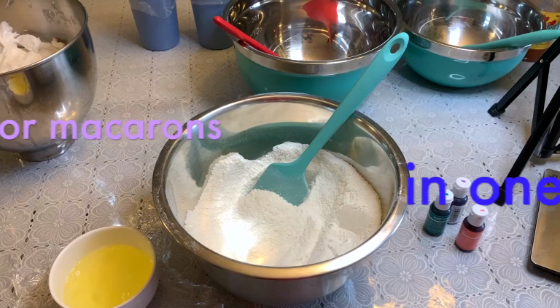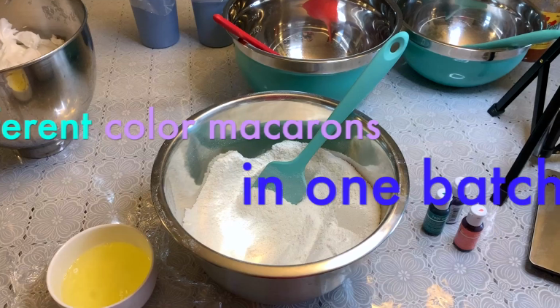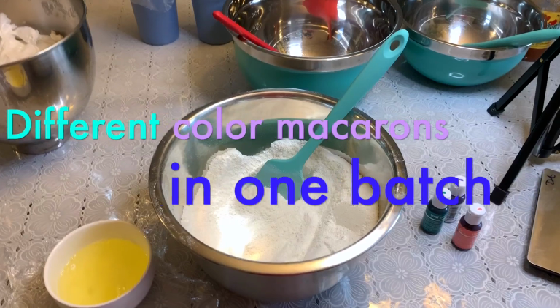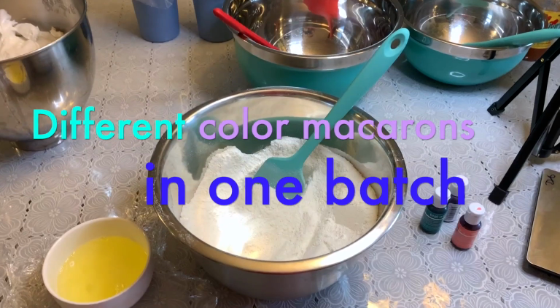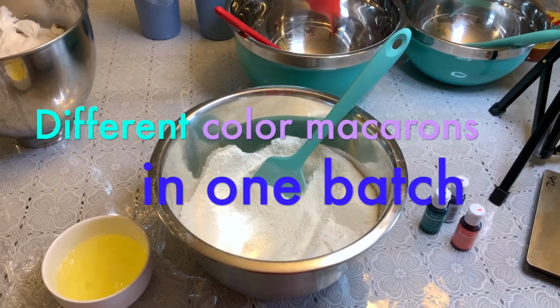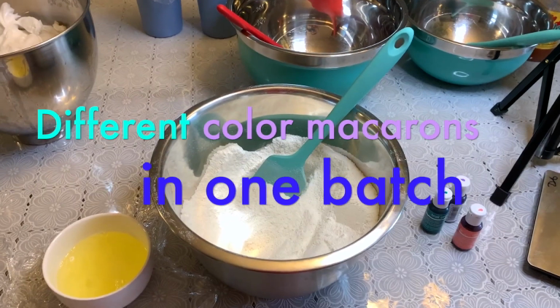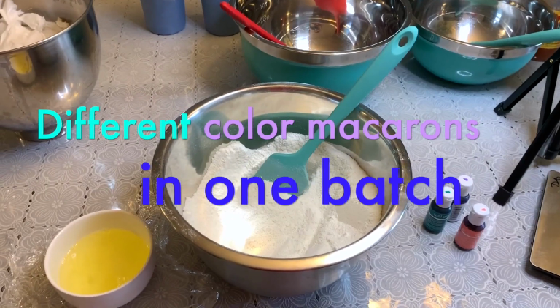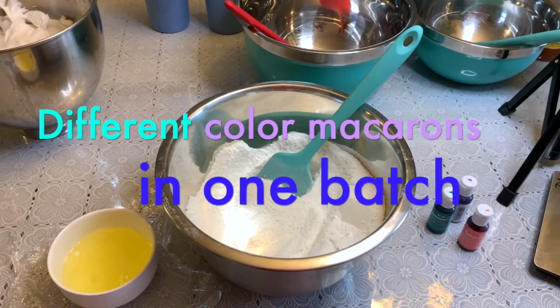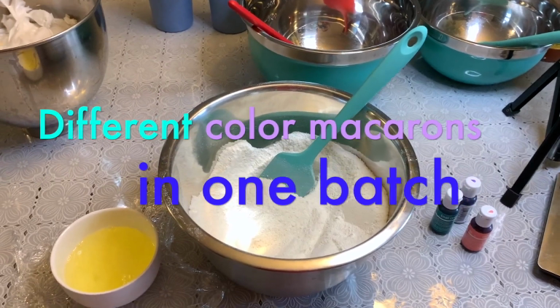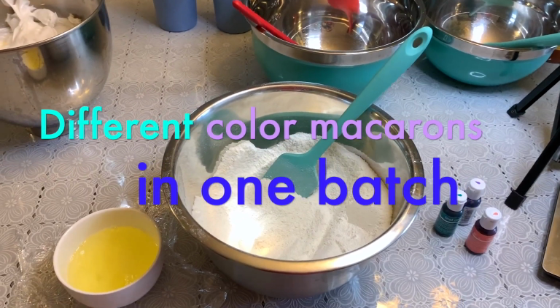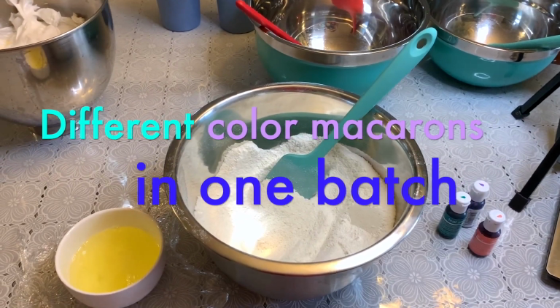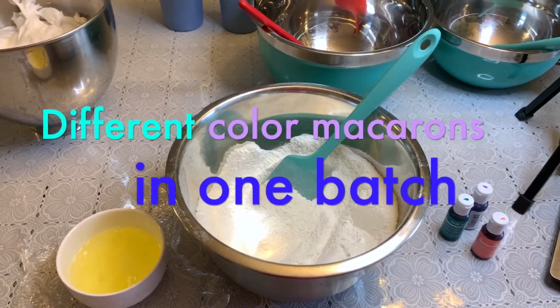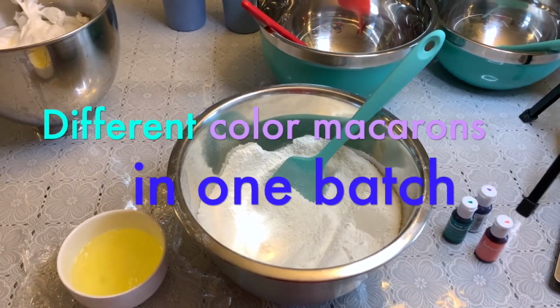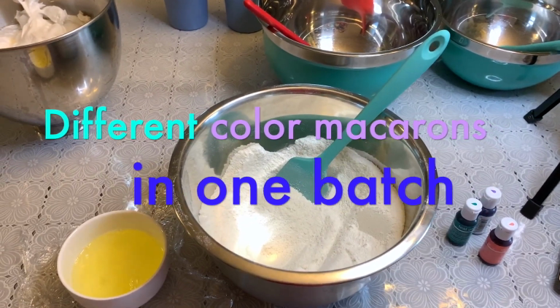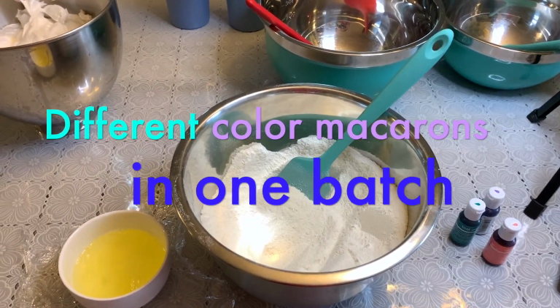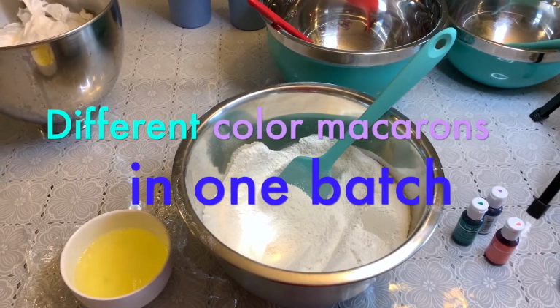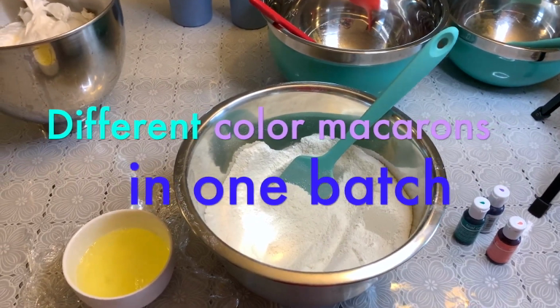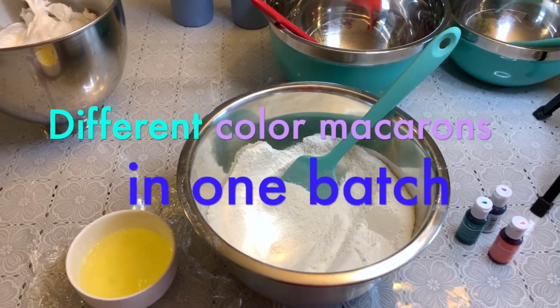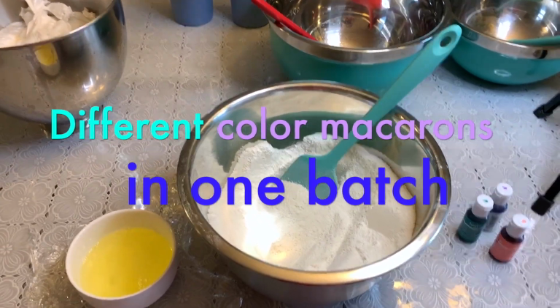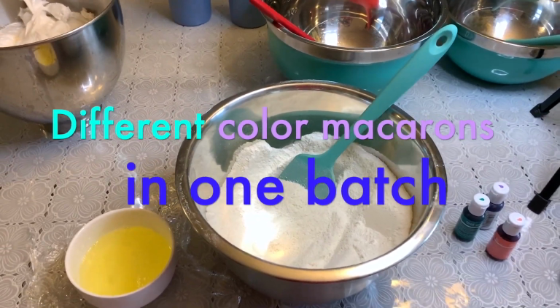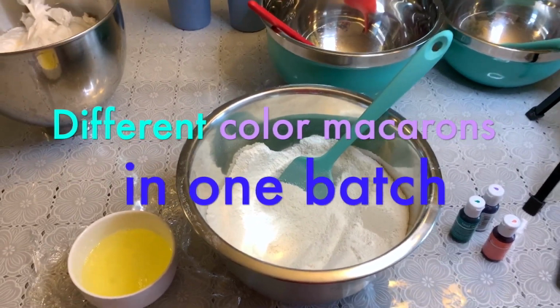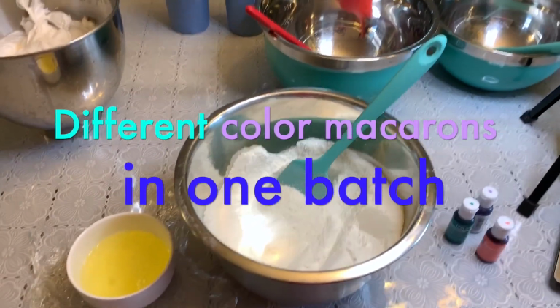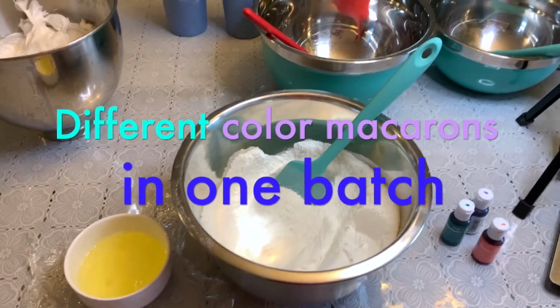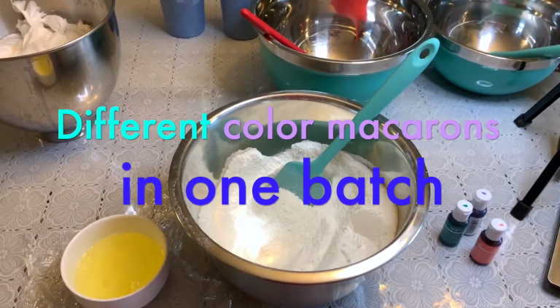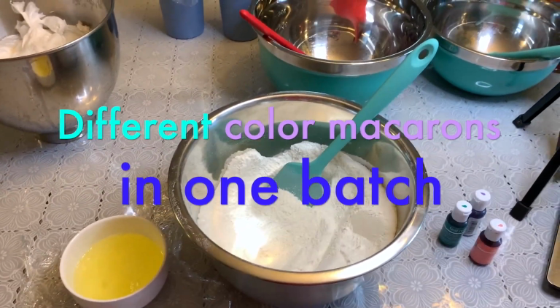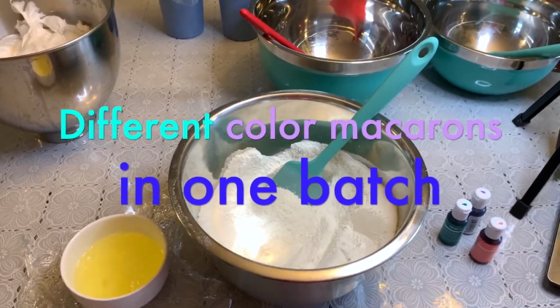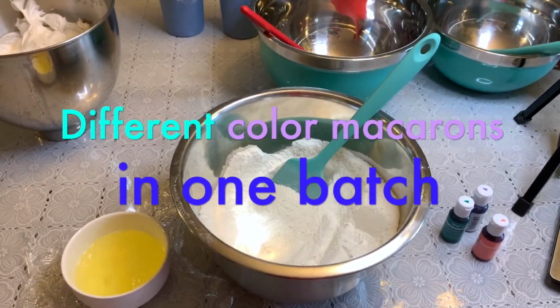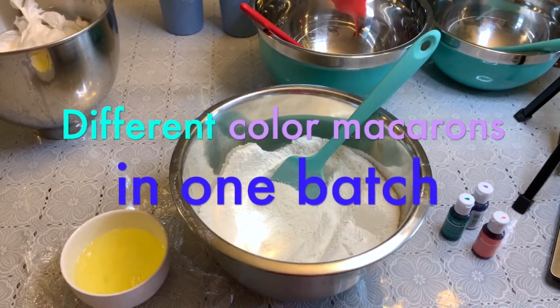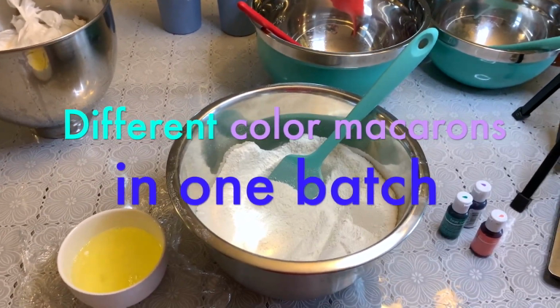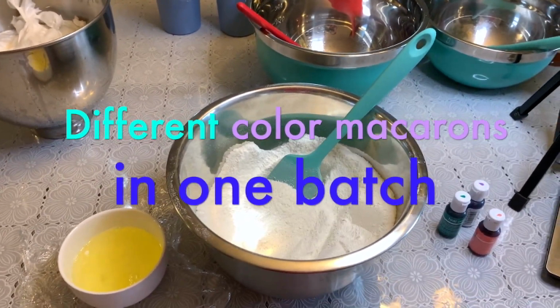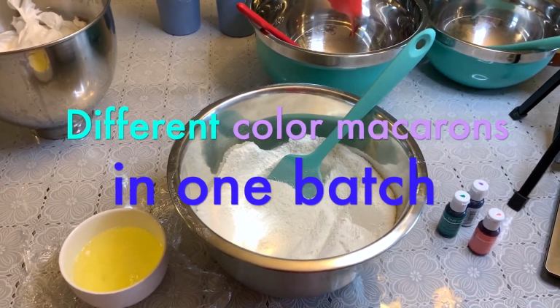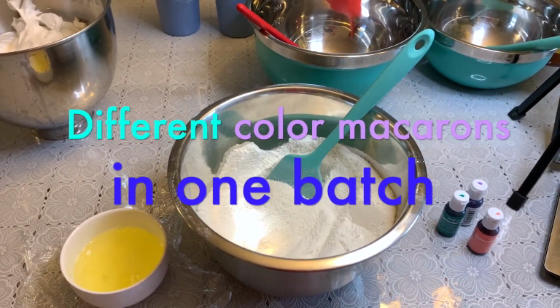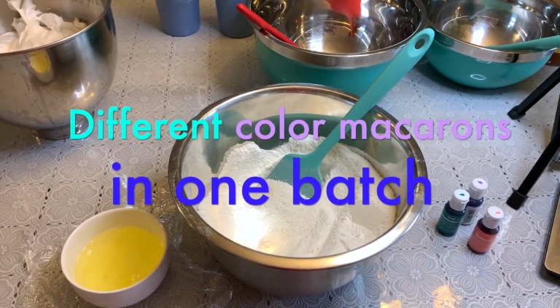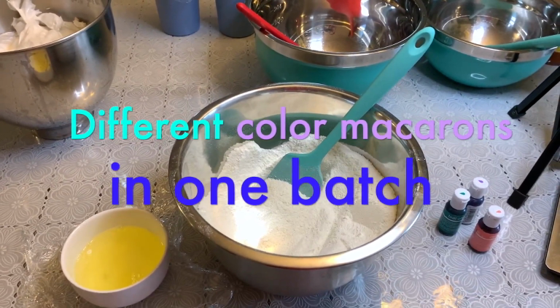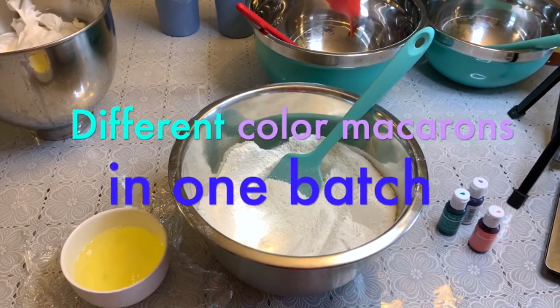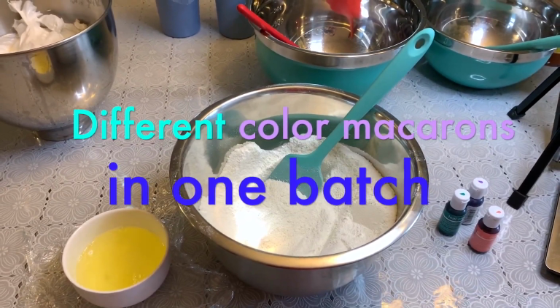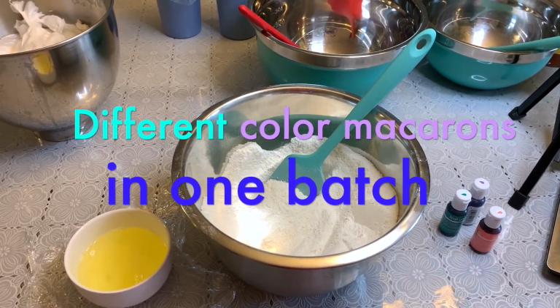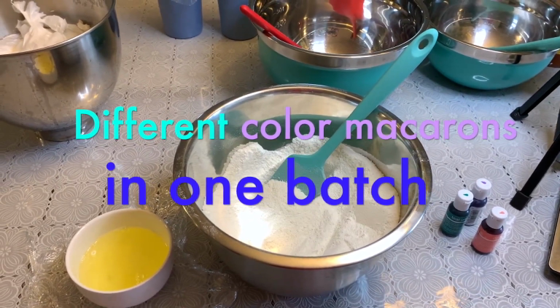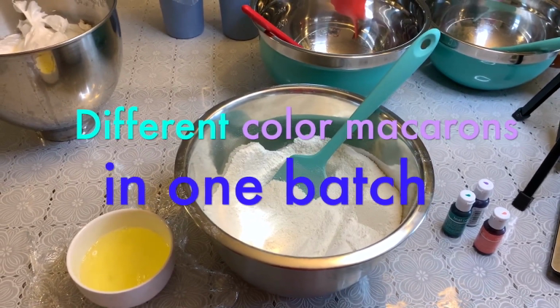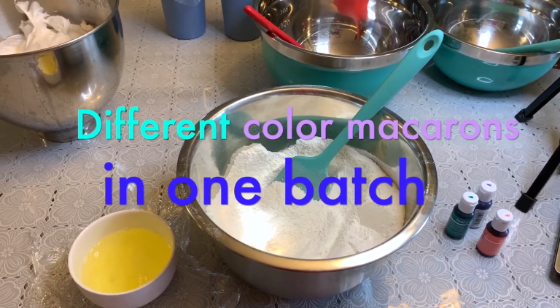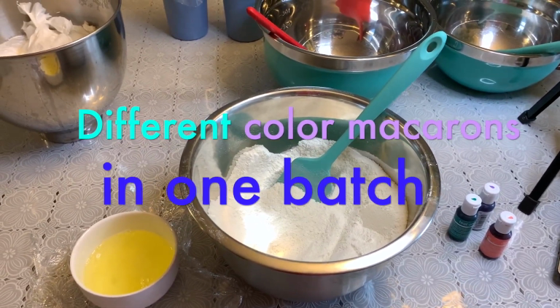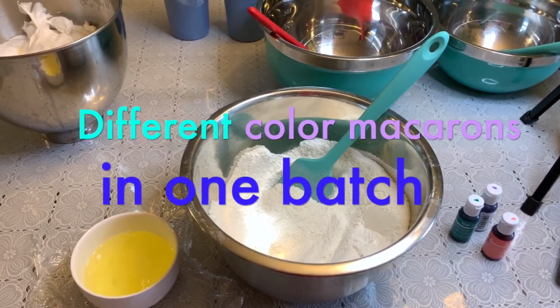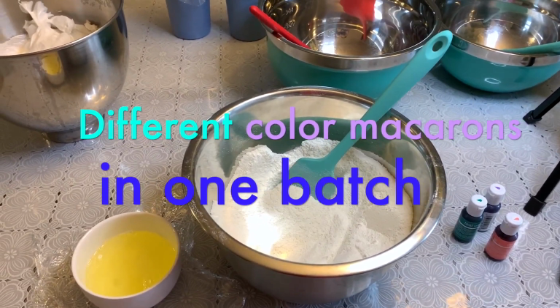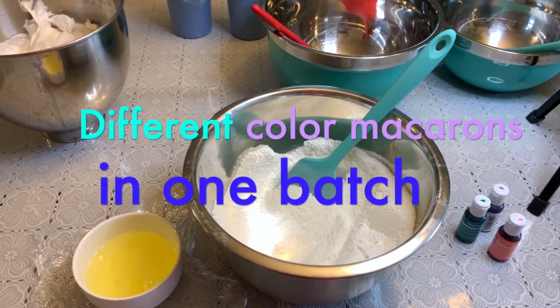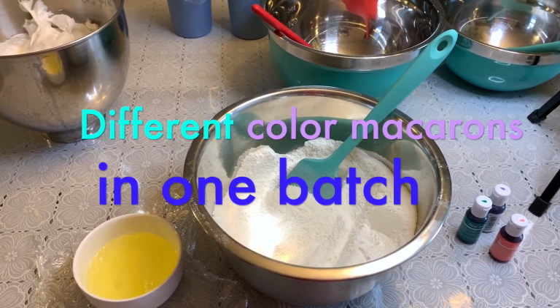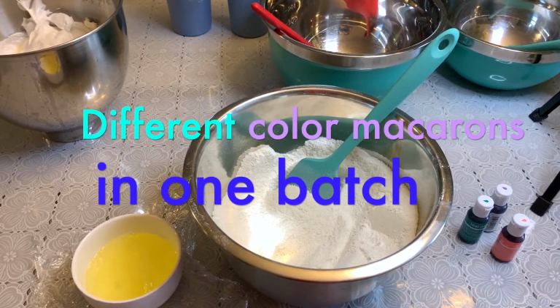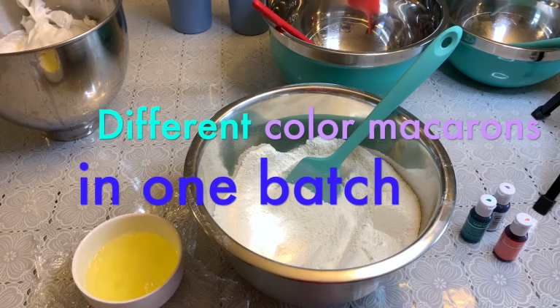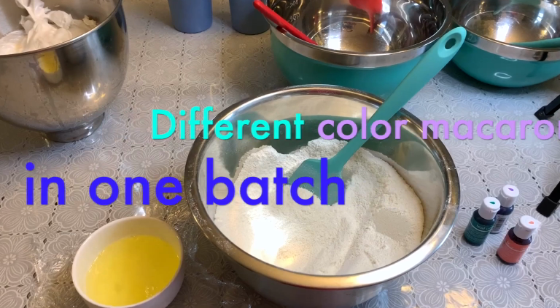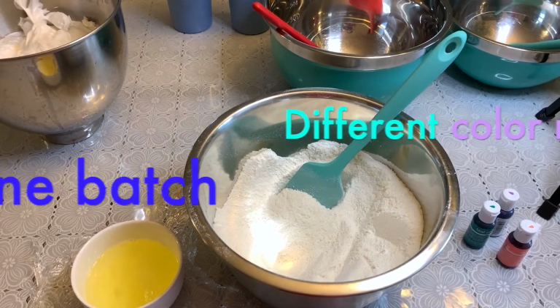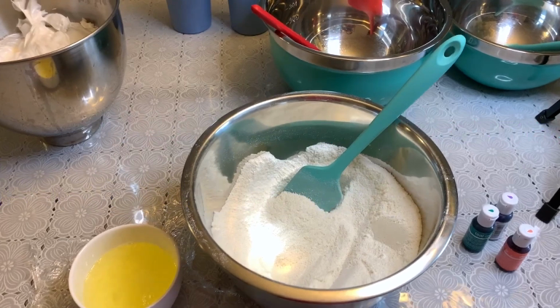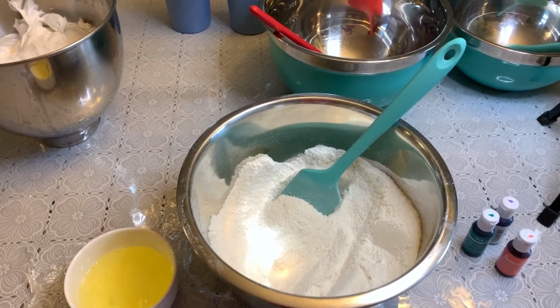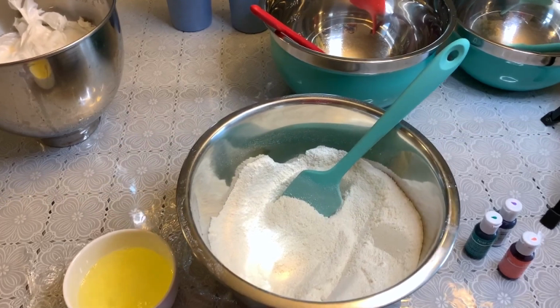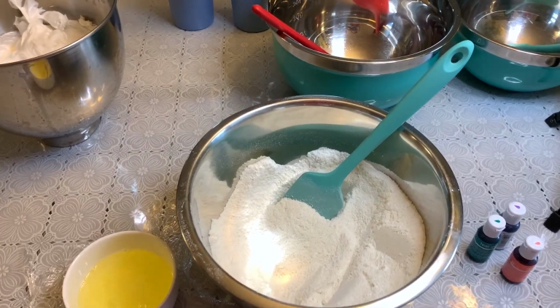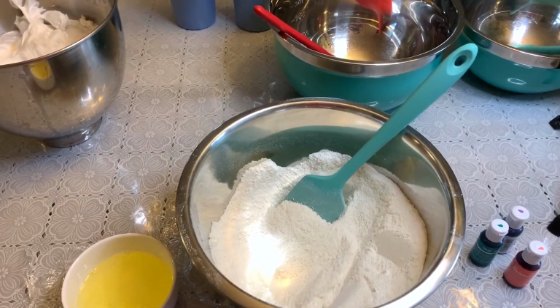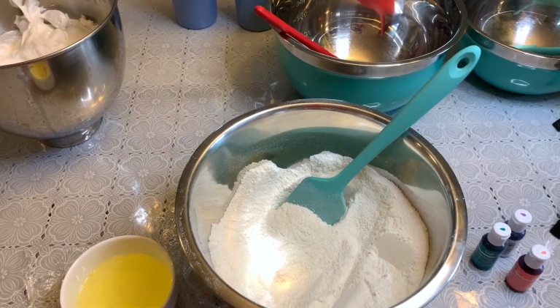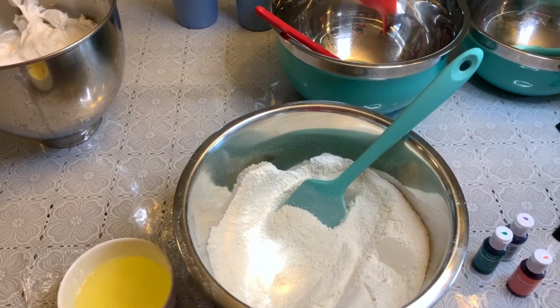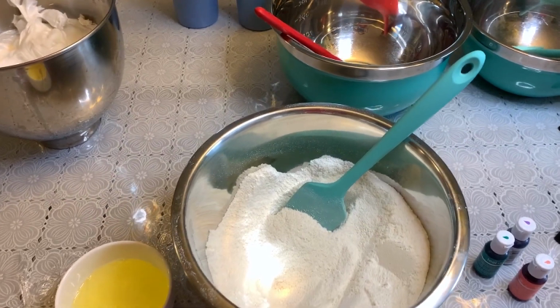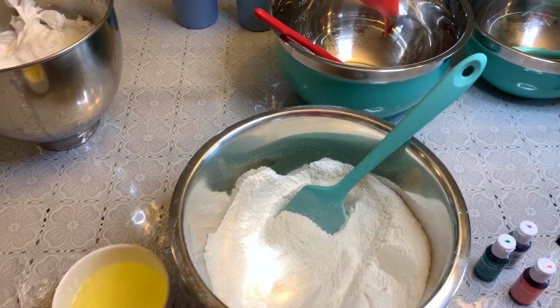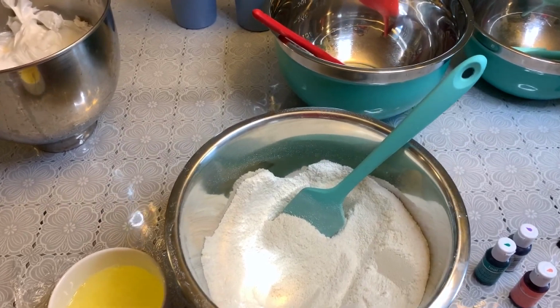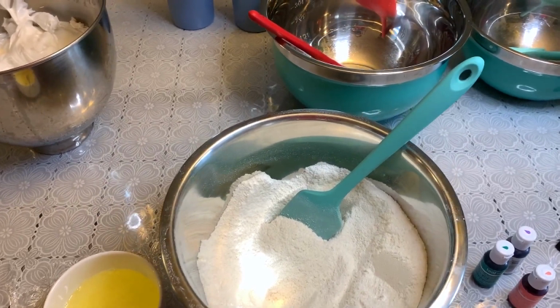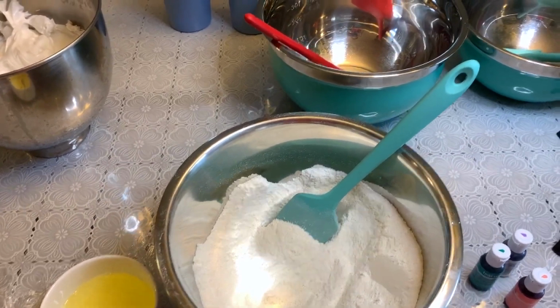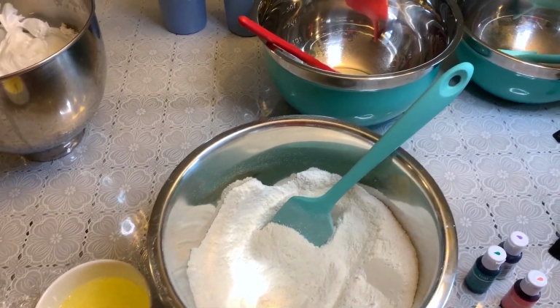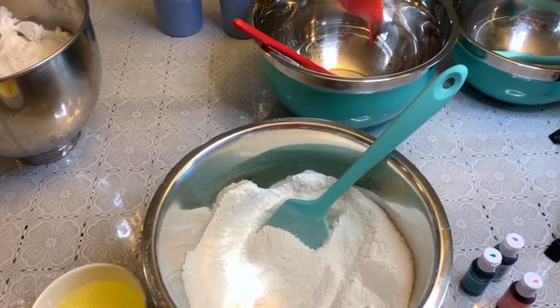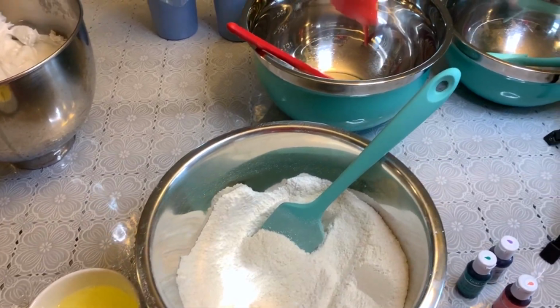Hi everyone, welcome to my channel. I'm going to be showing you how I get different colors of macarons in one single batch.